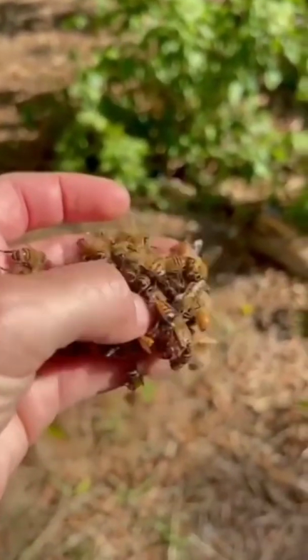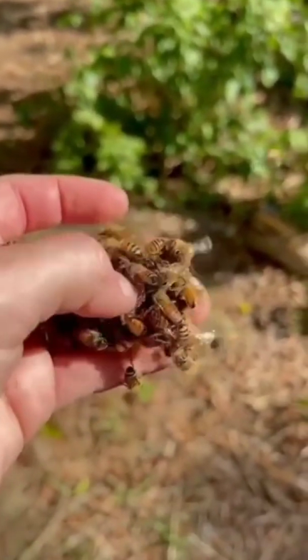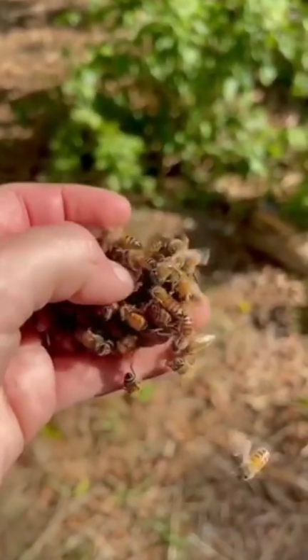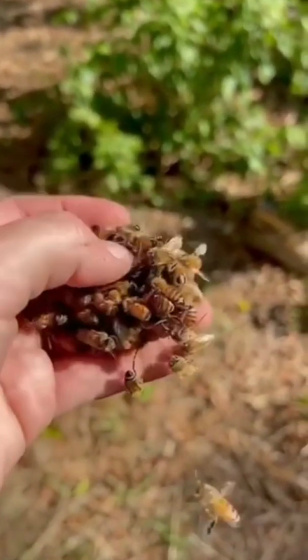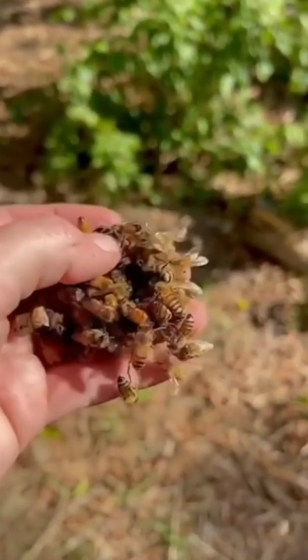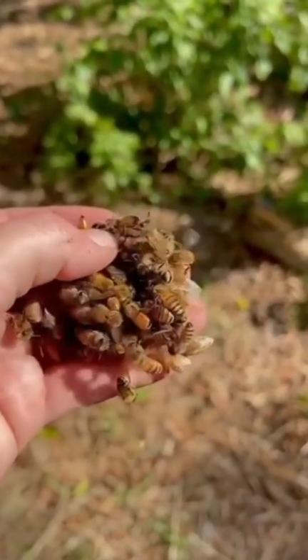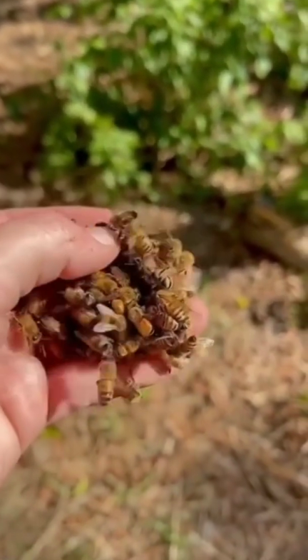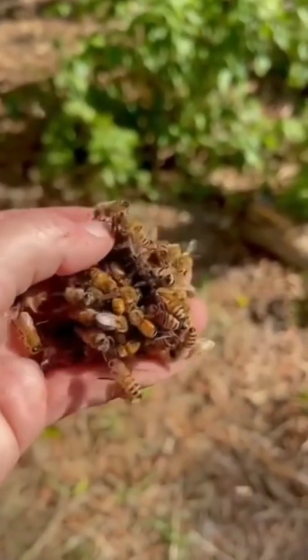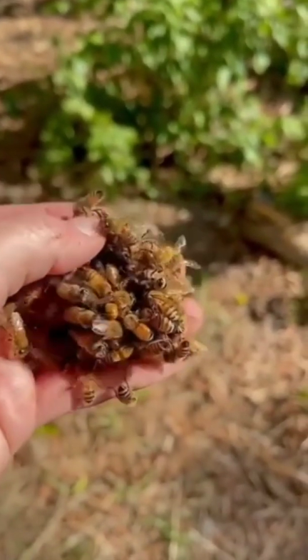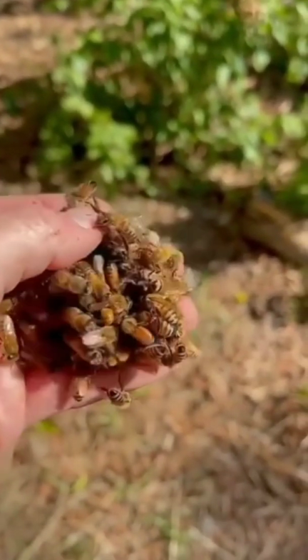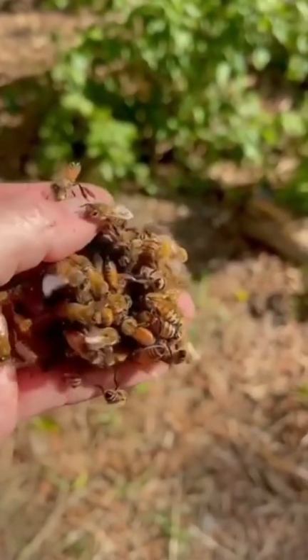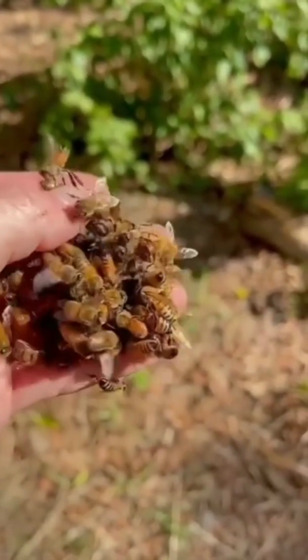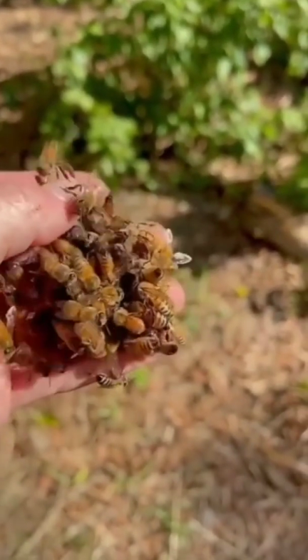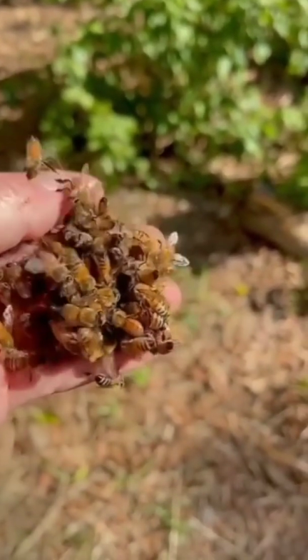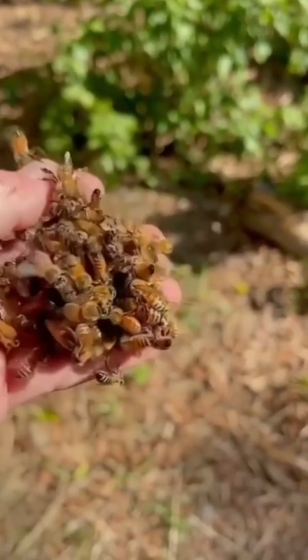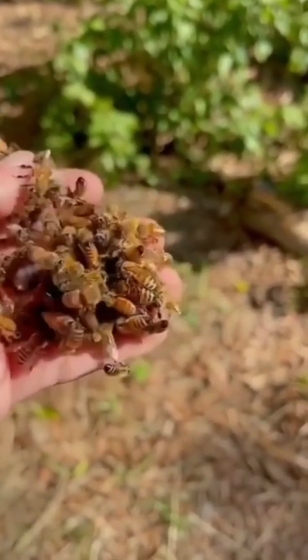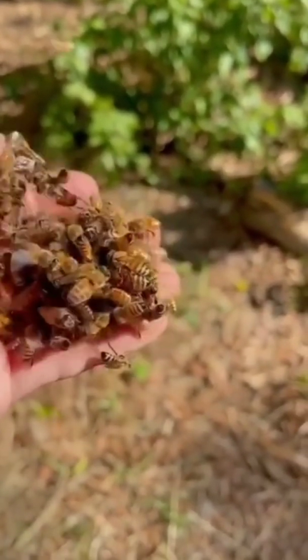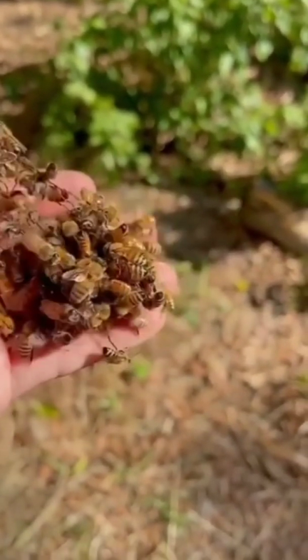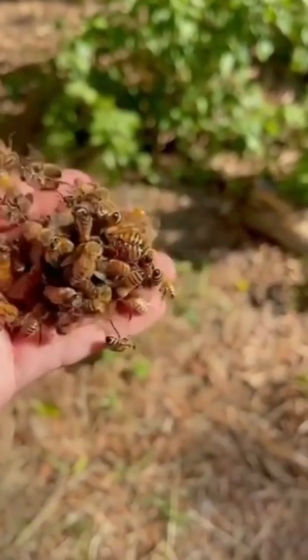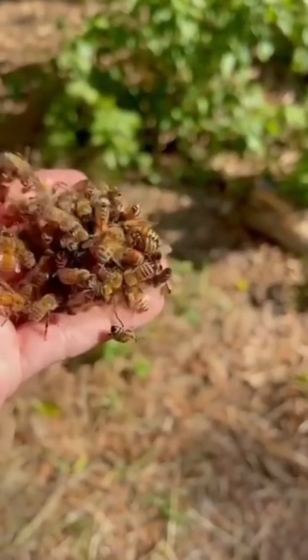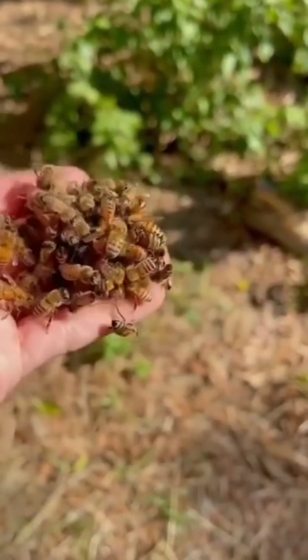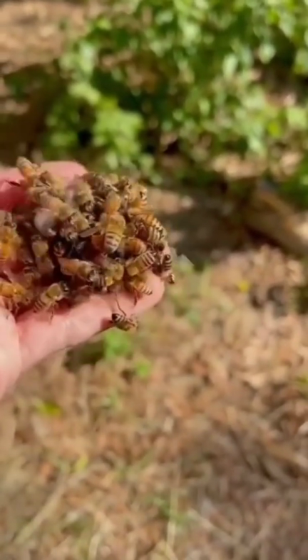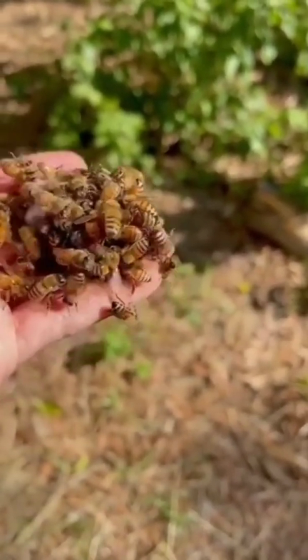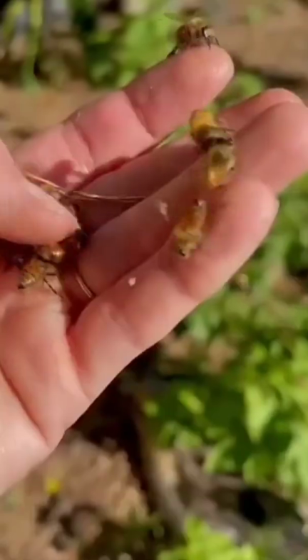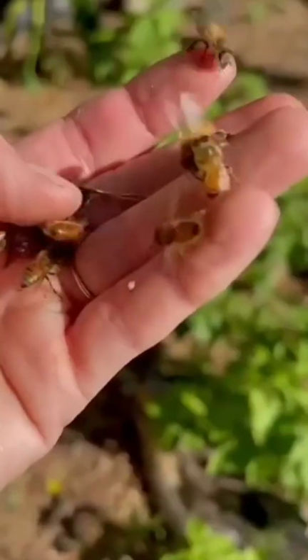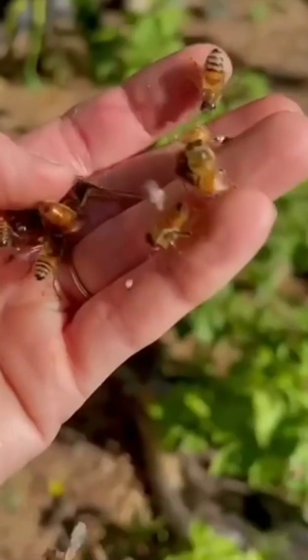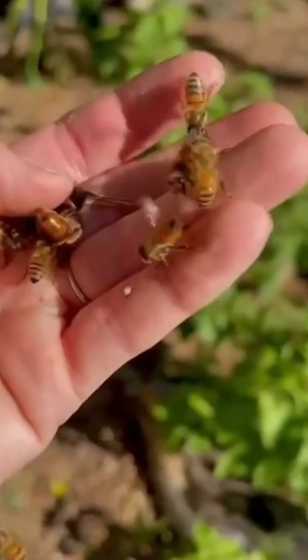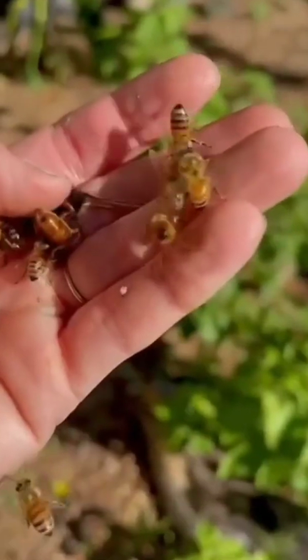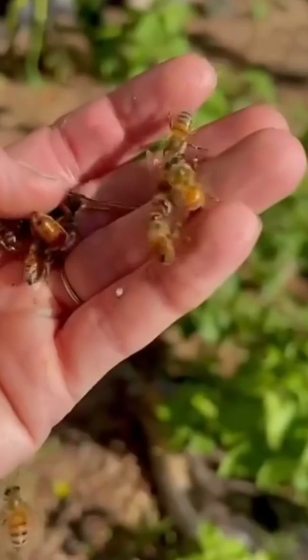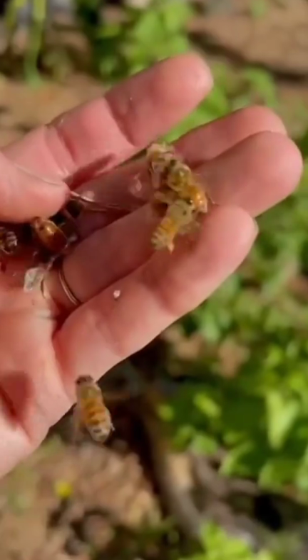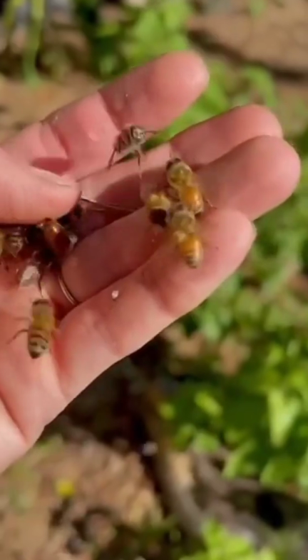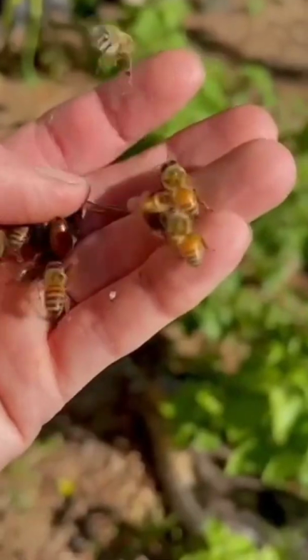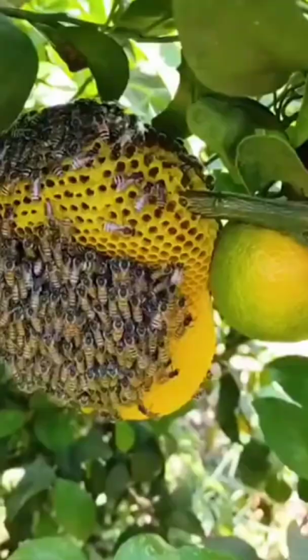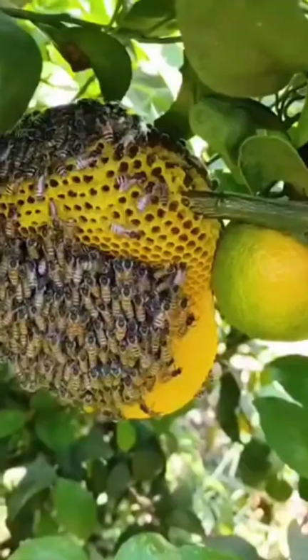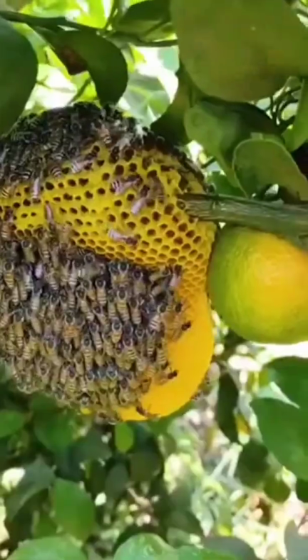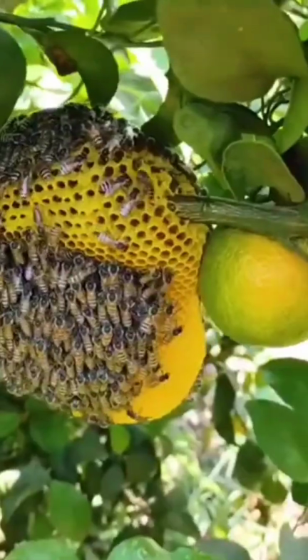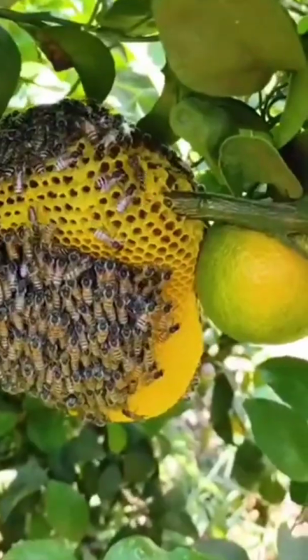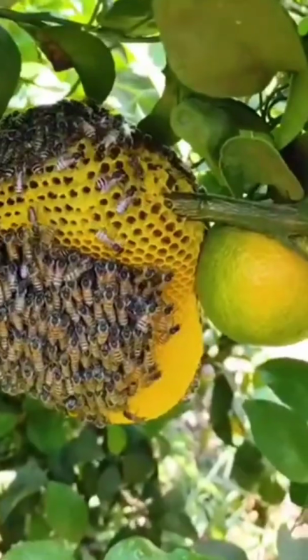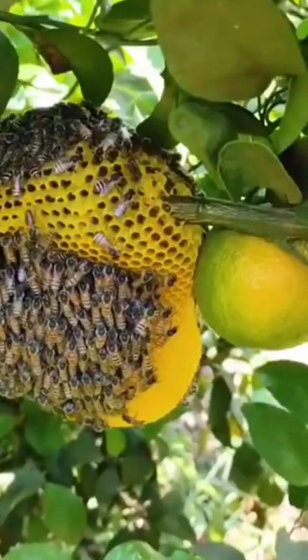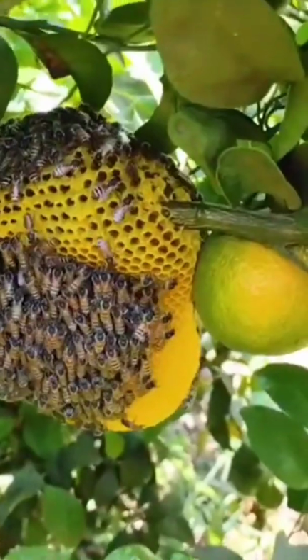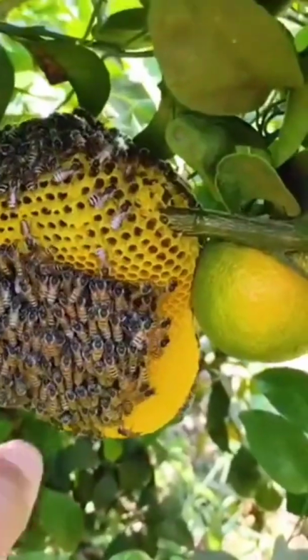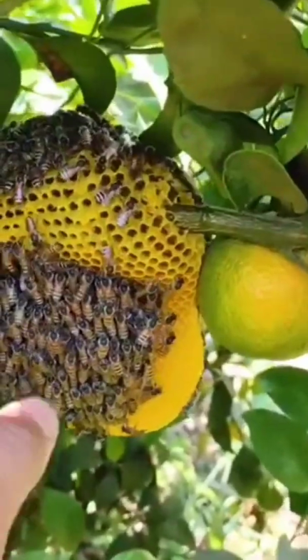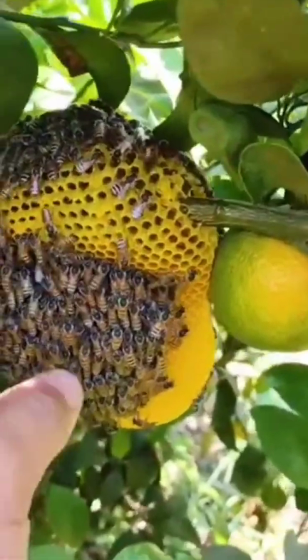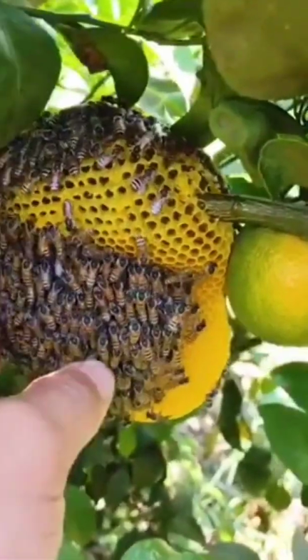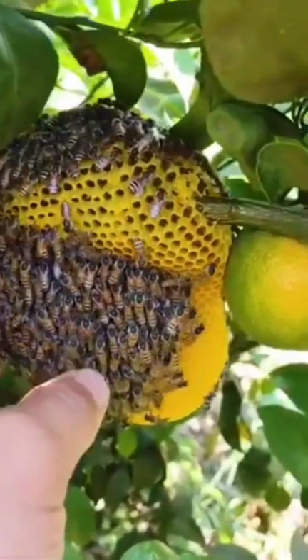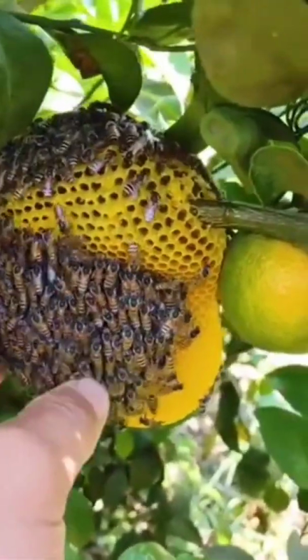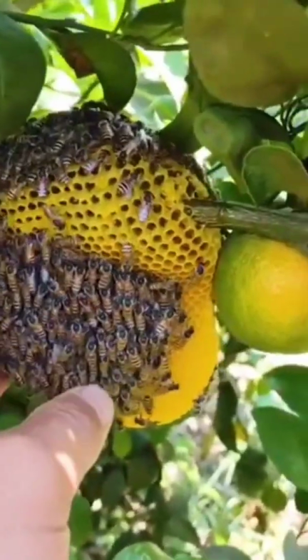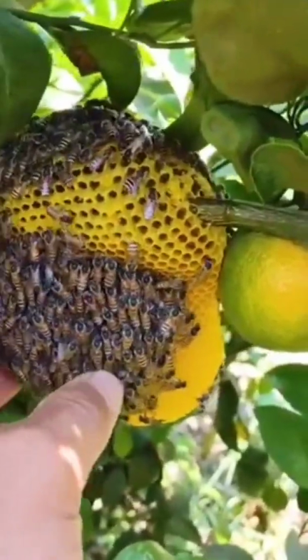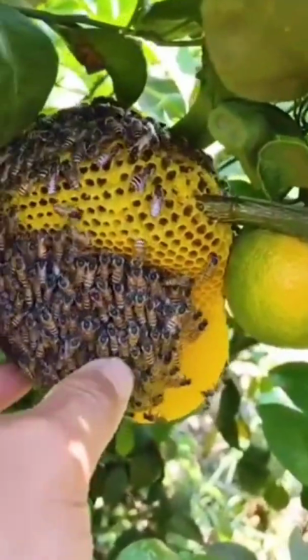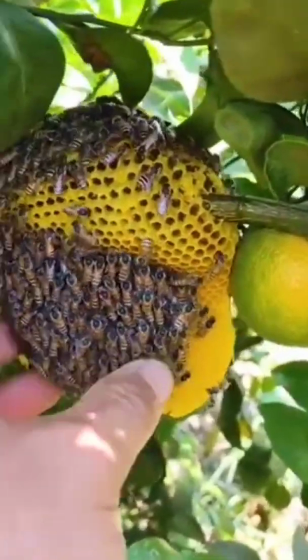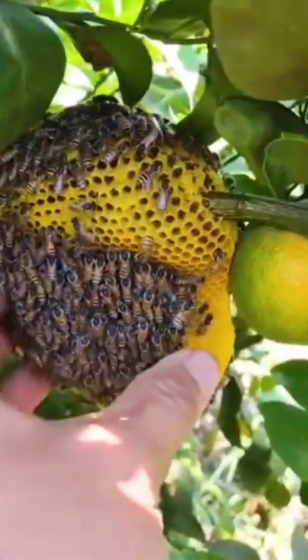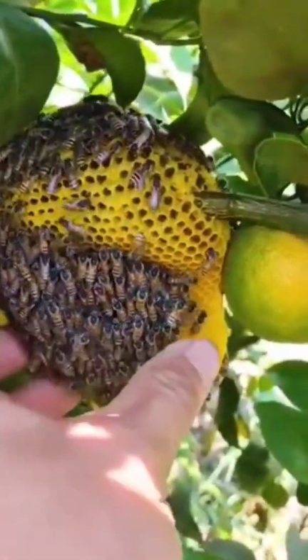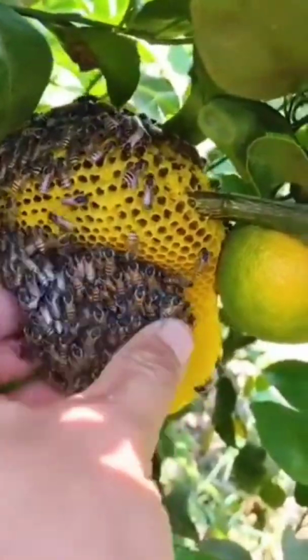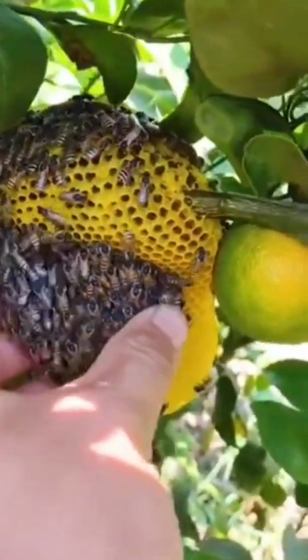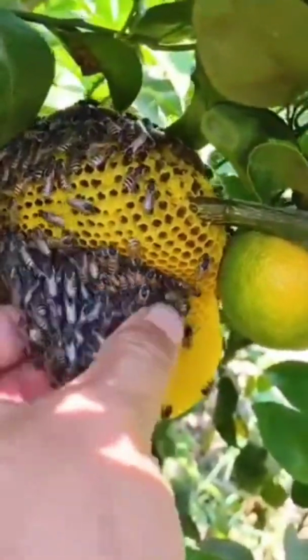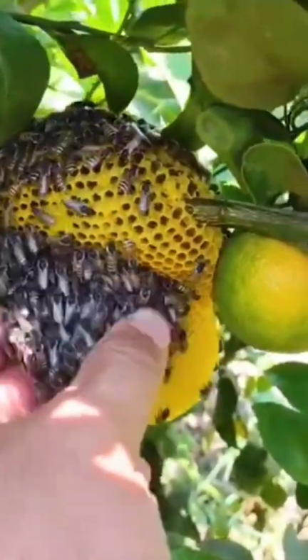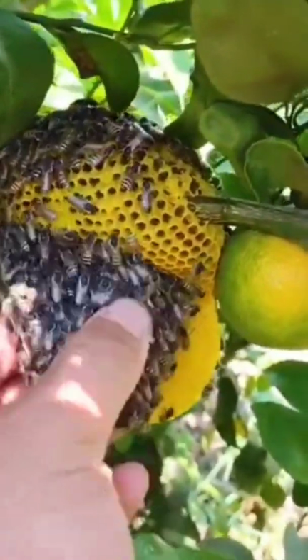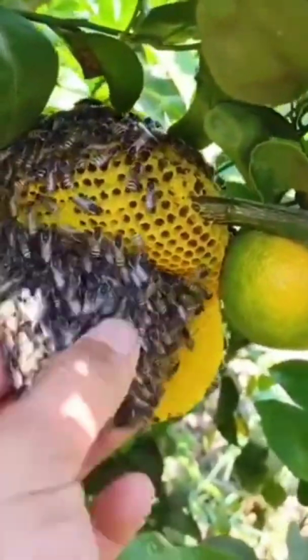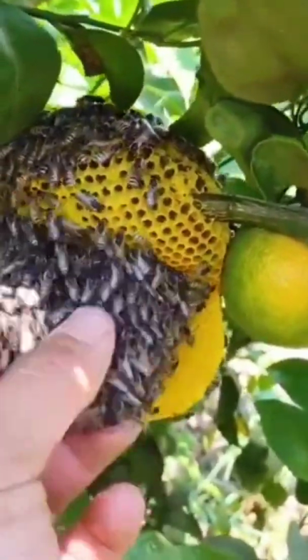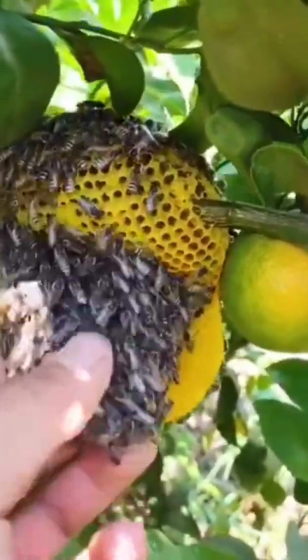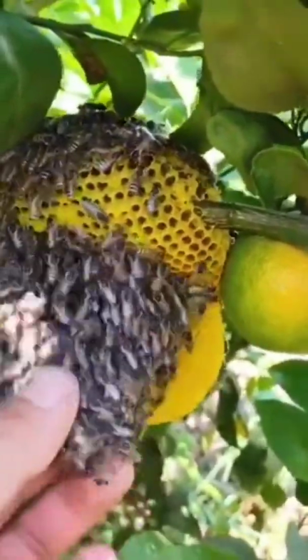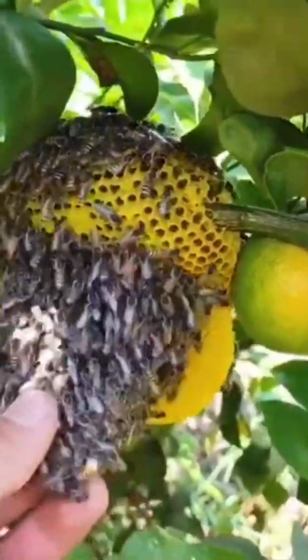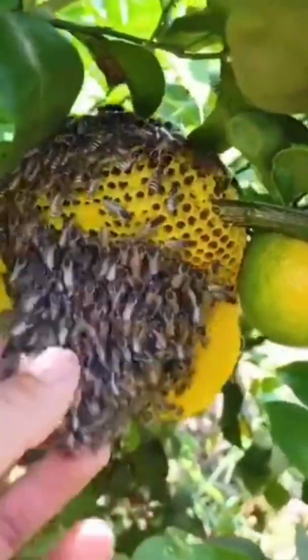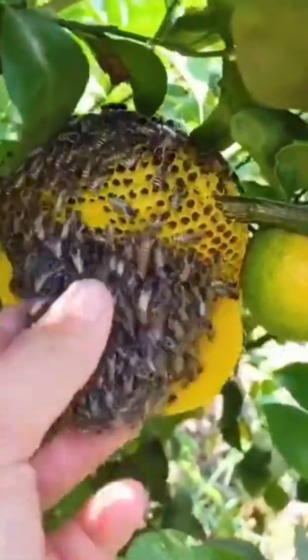Worker bees go from one flower to another, collecting nectar. In one collection trip, a bee visits 50 to 100 flowers.